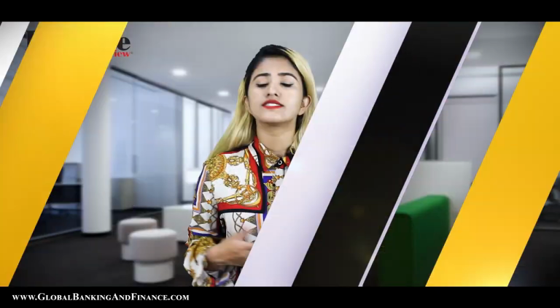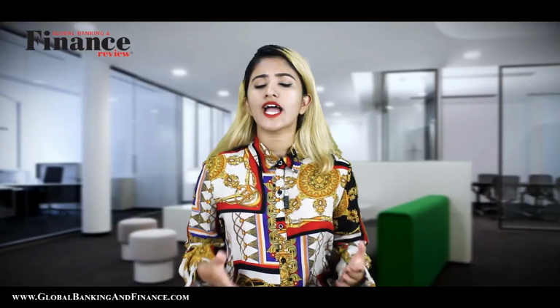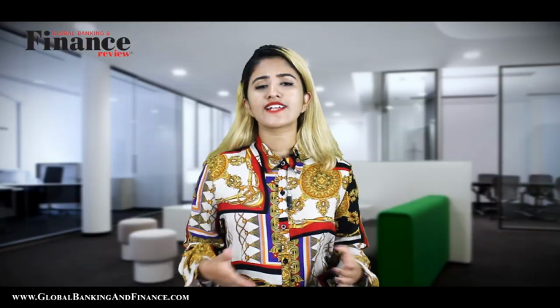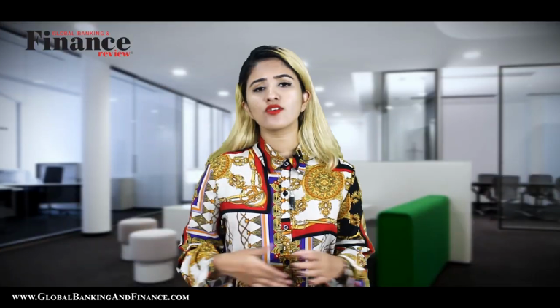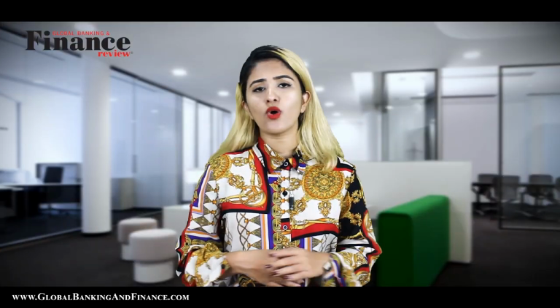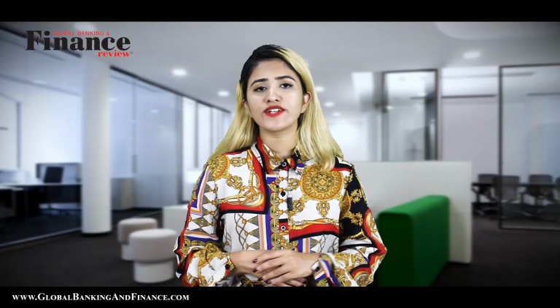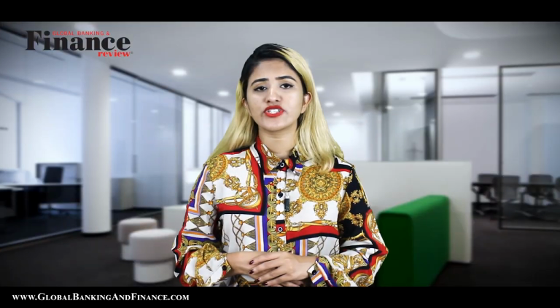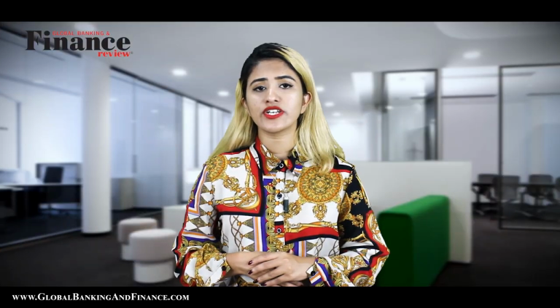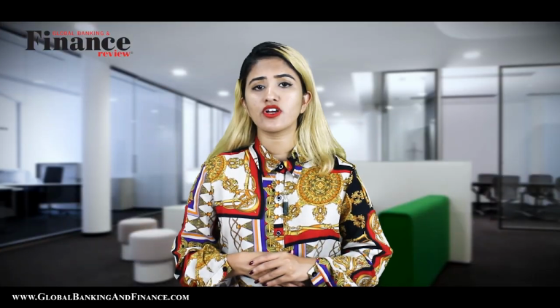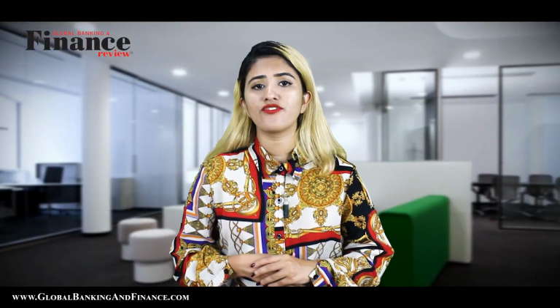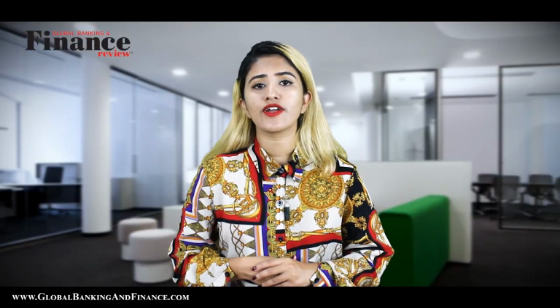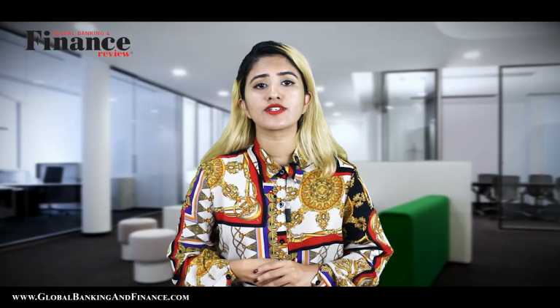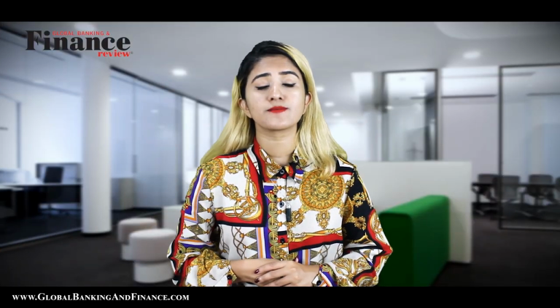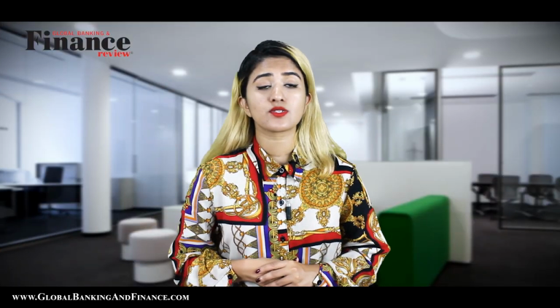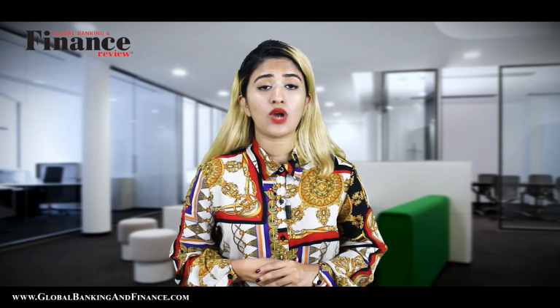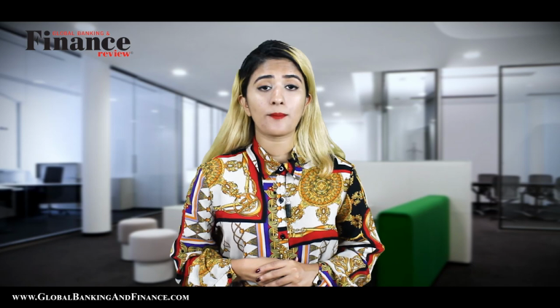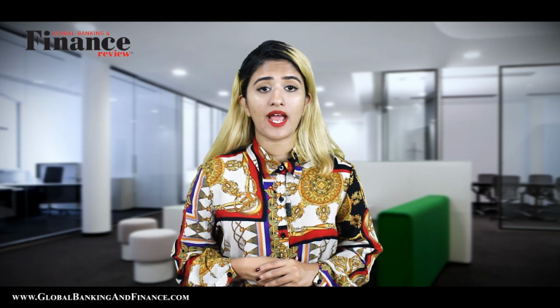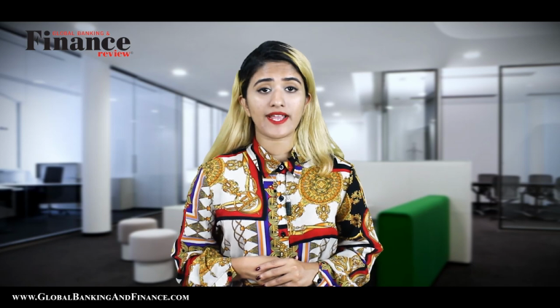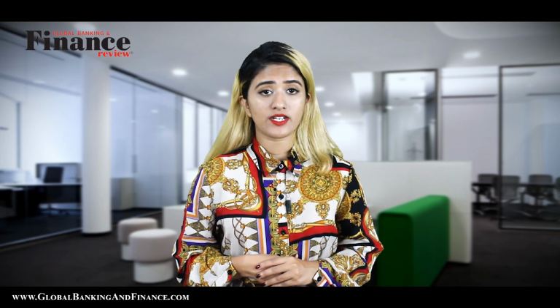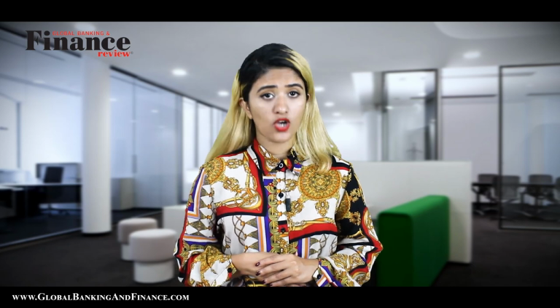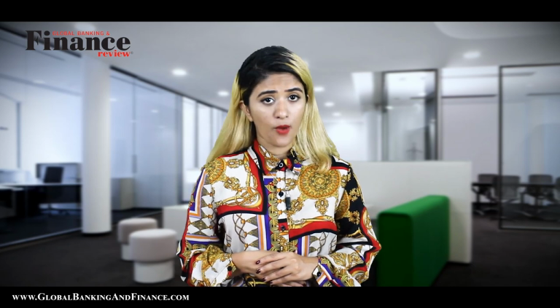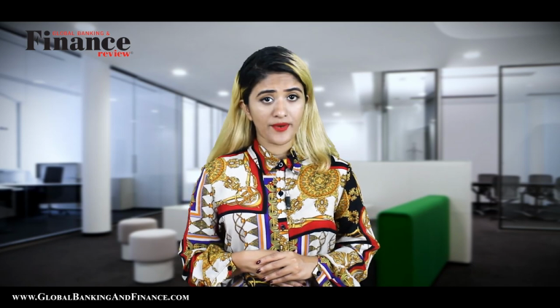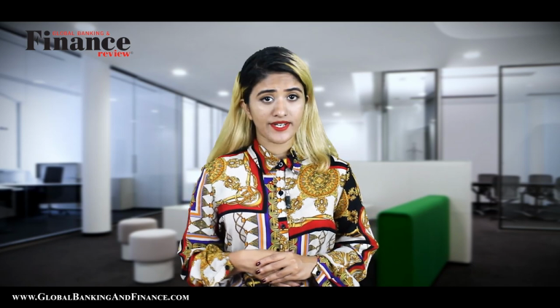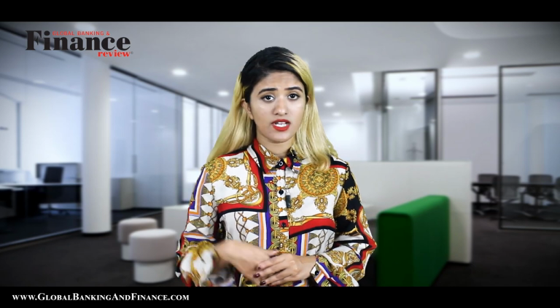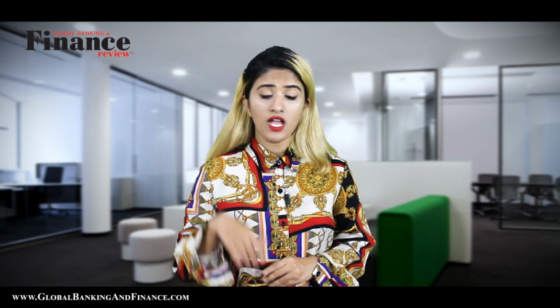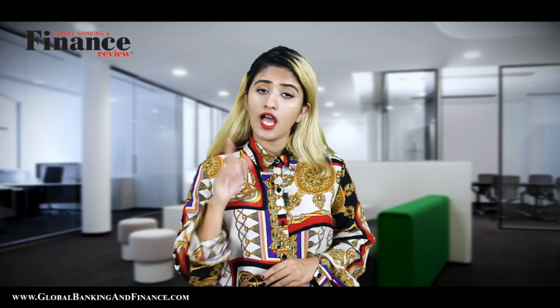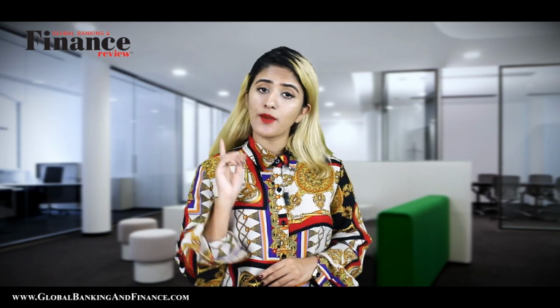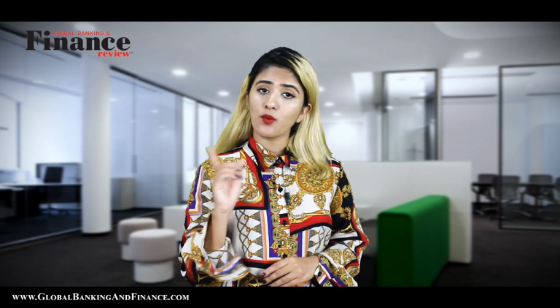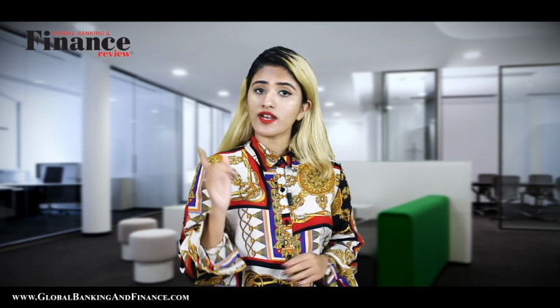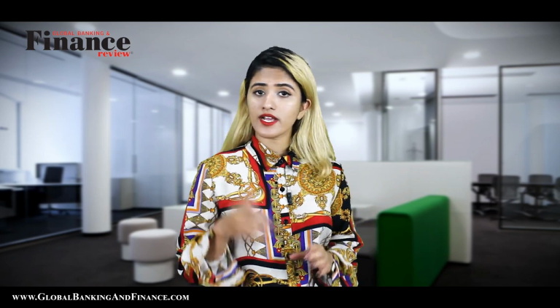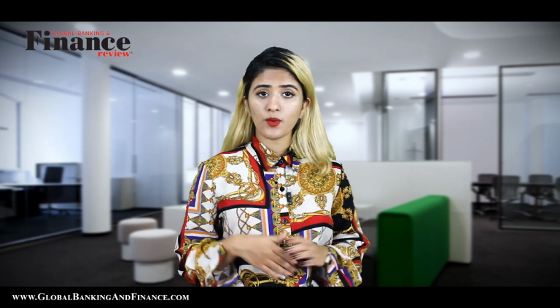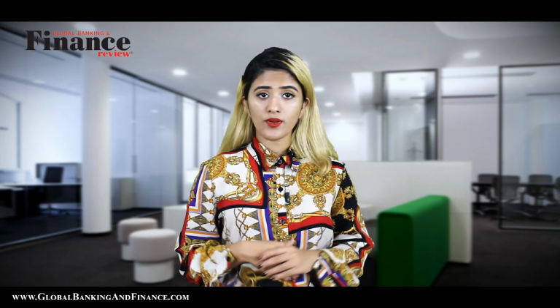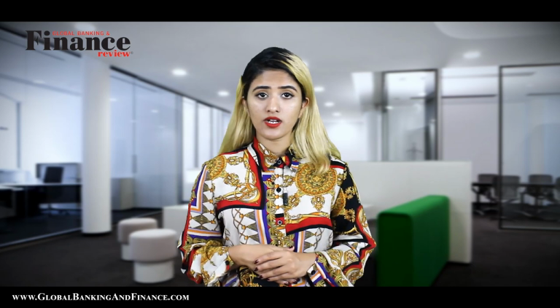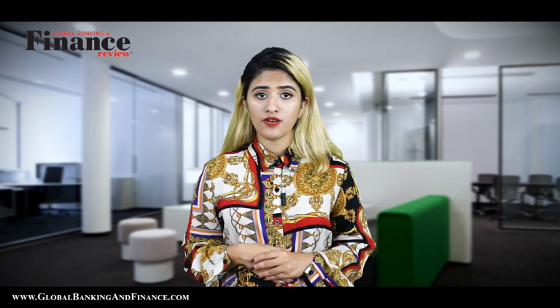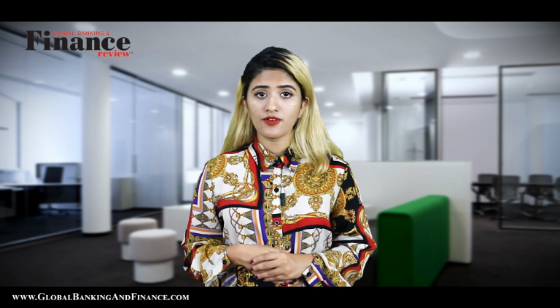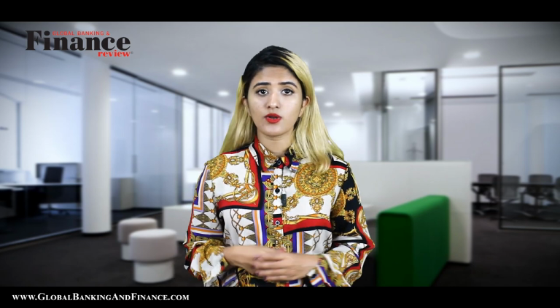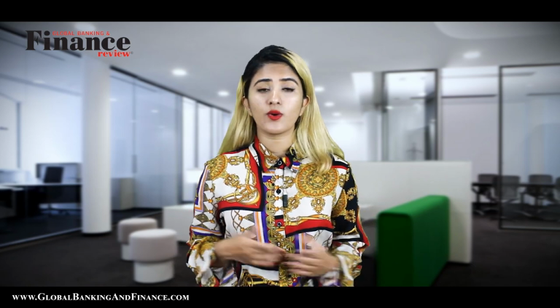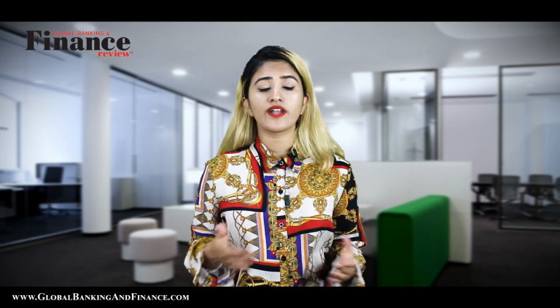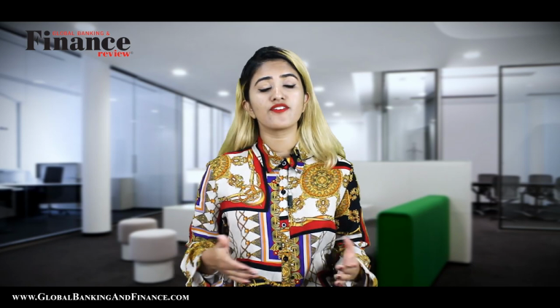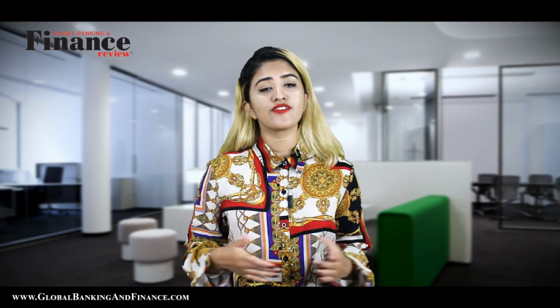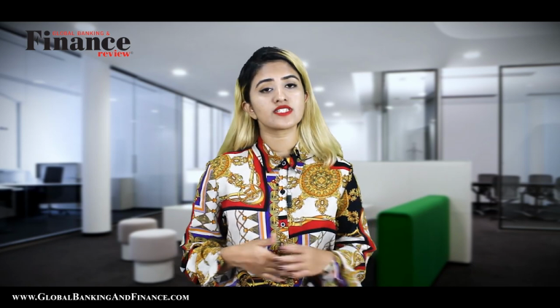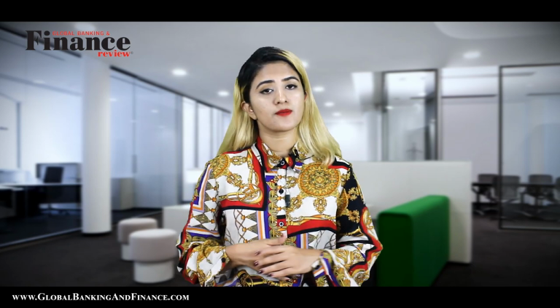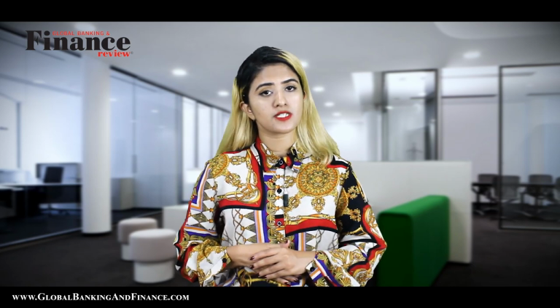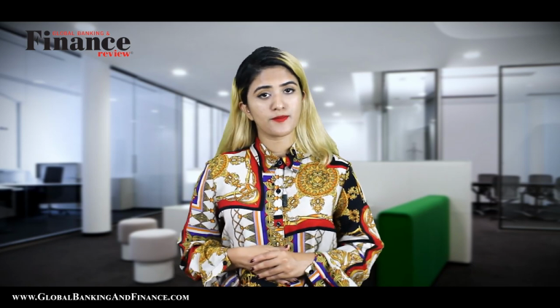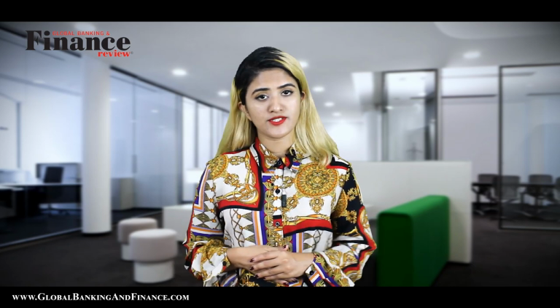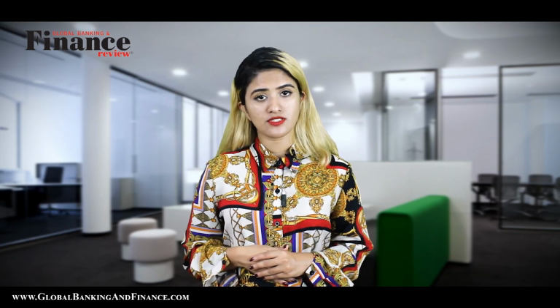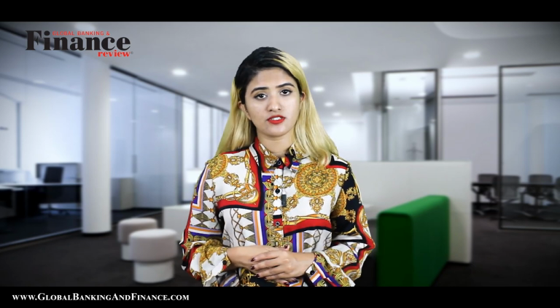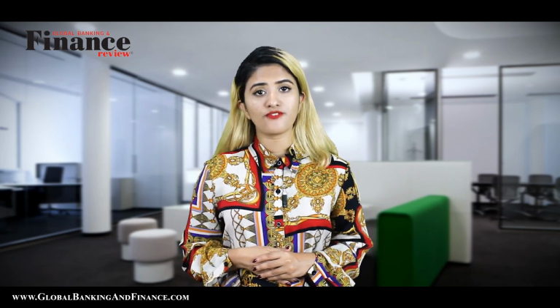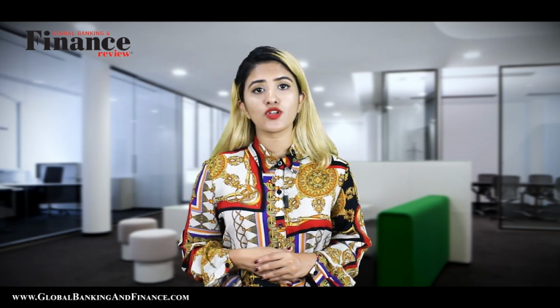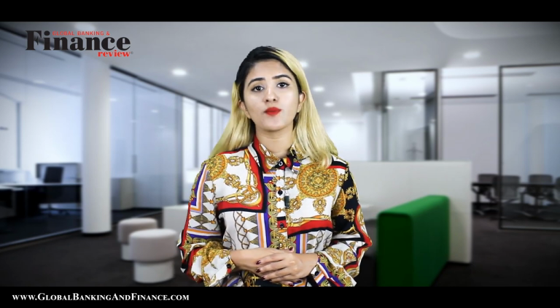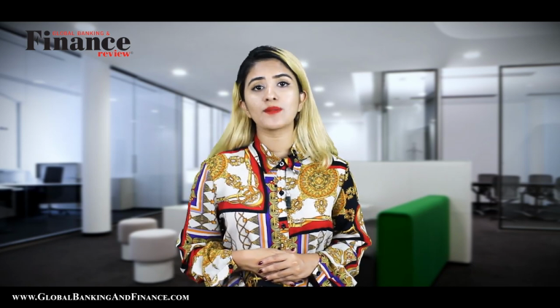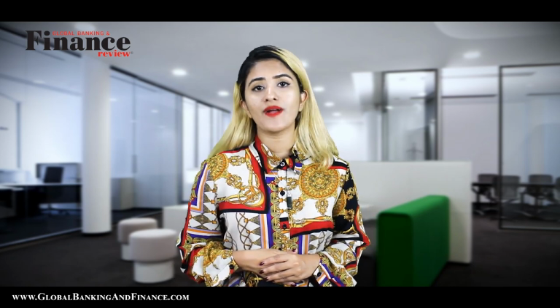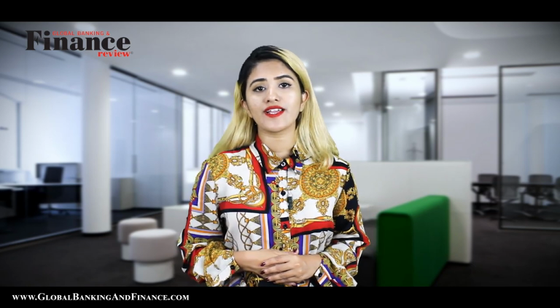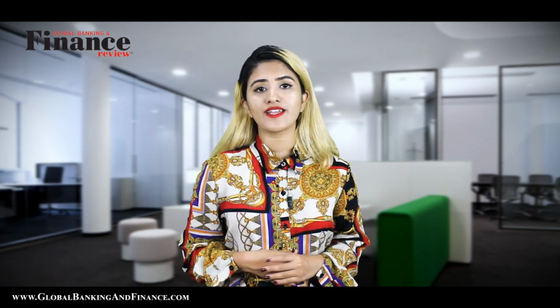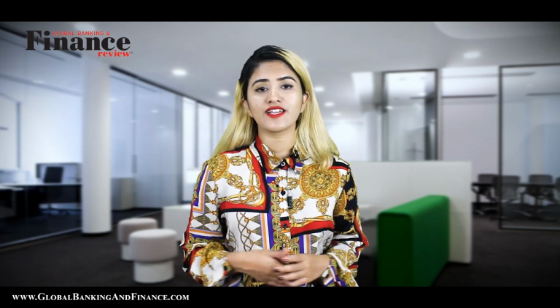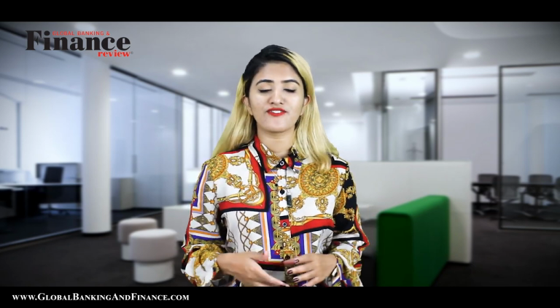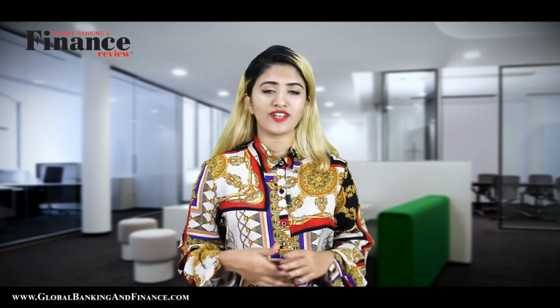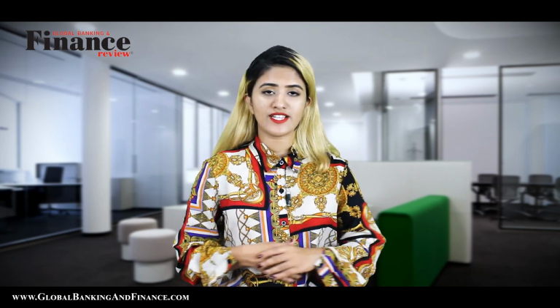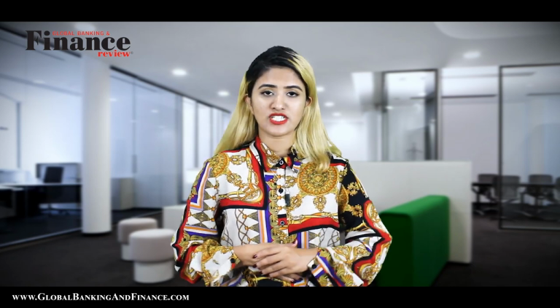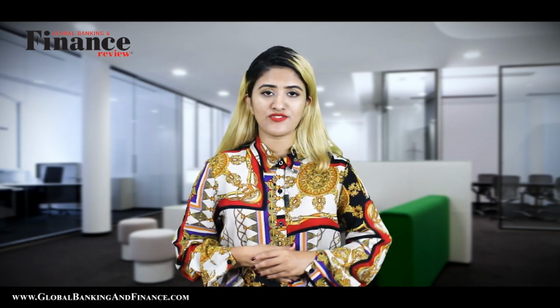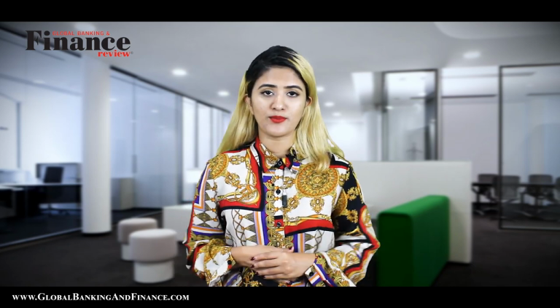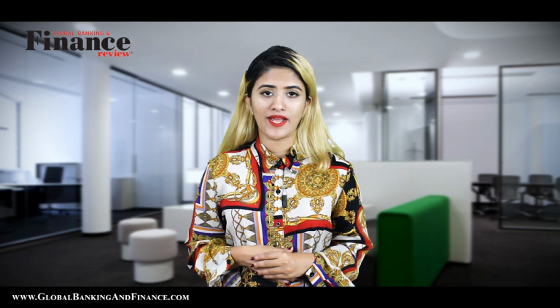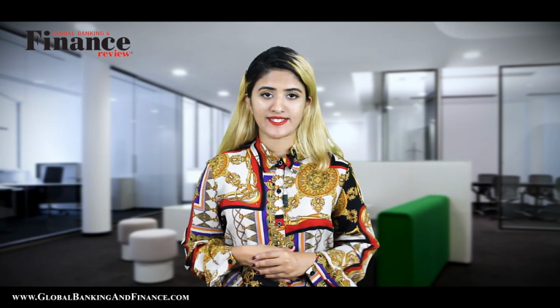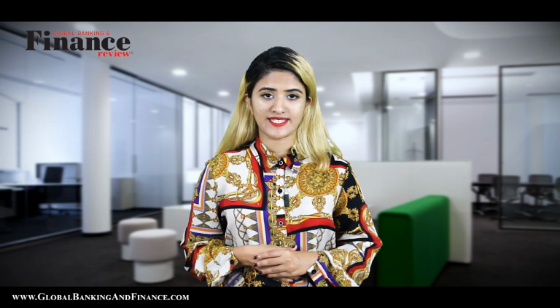Thanks for watching. Don't forget to subscribe, like, and comment, and one lucky winner will win a one-year free subscription of Global Banking and Finance Review magazine.